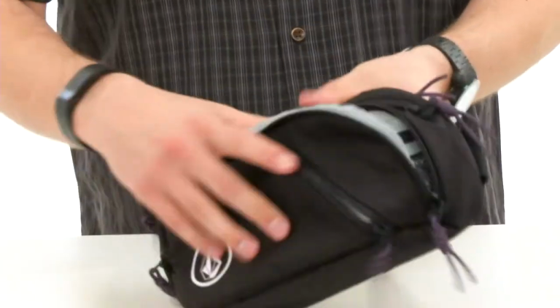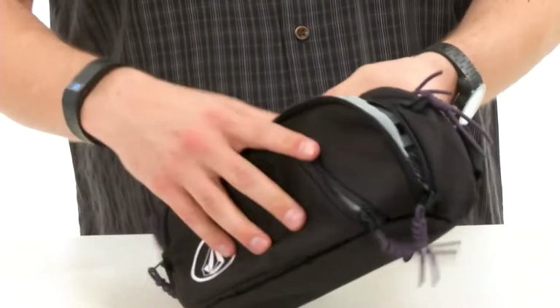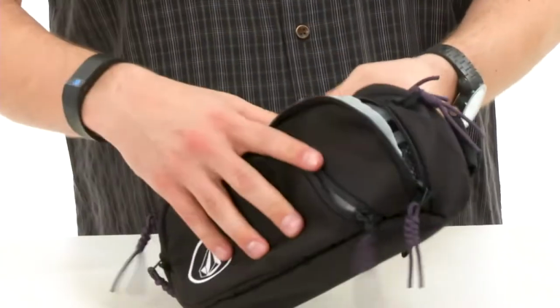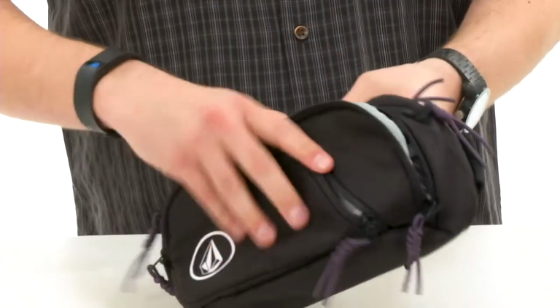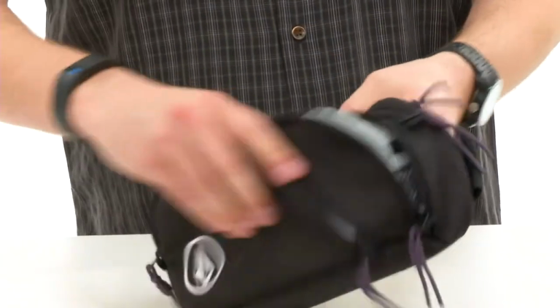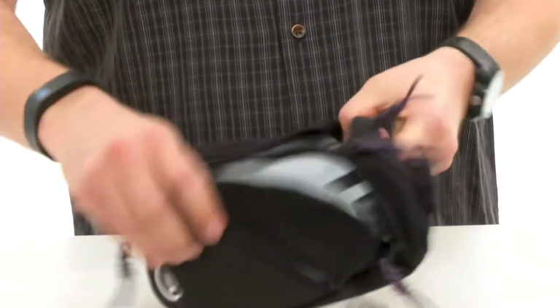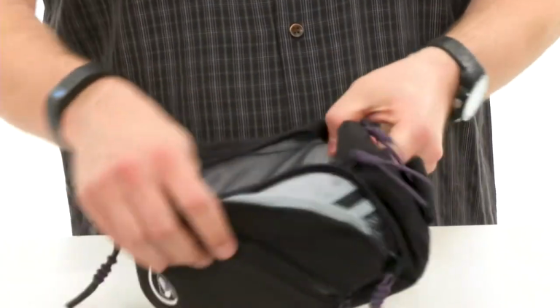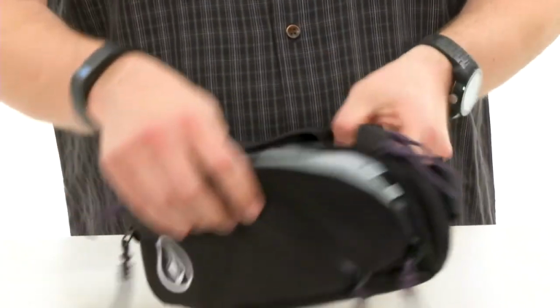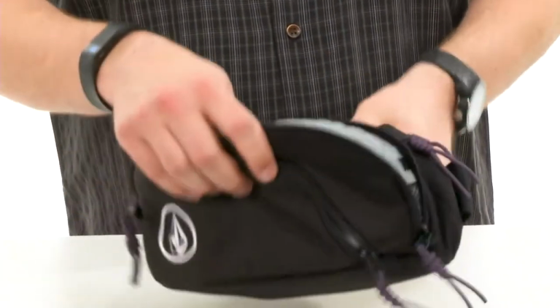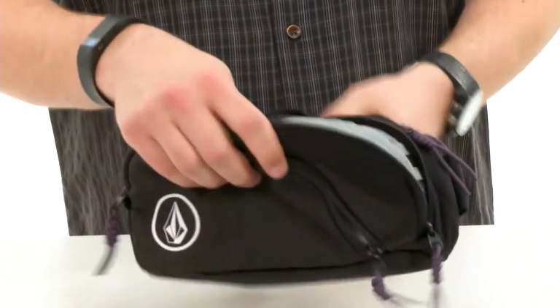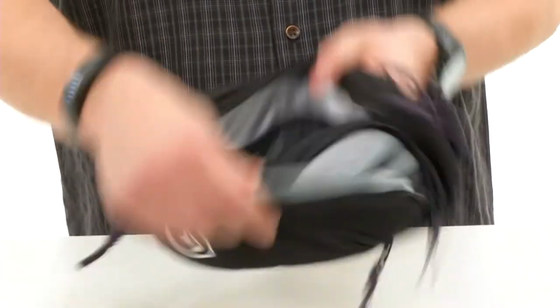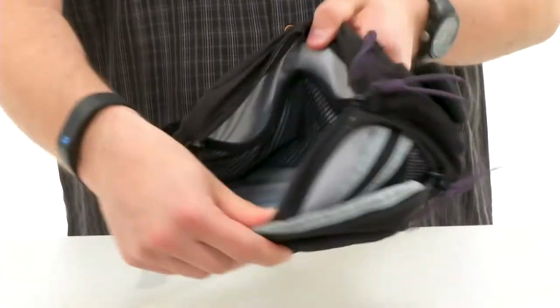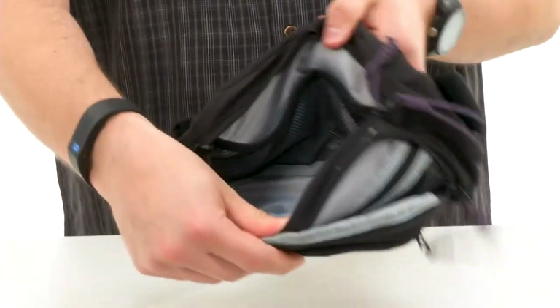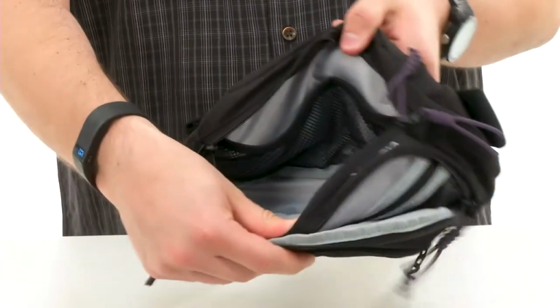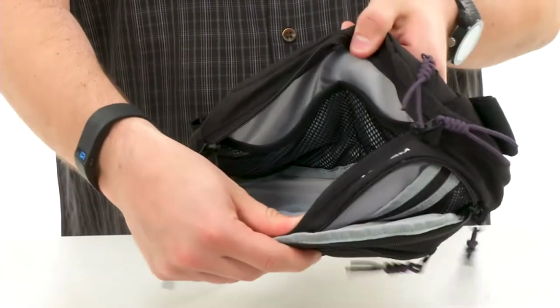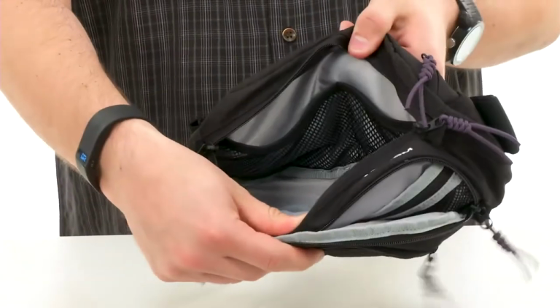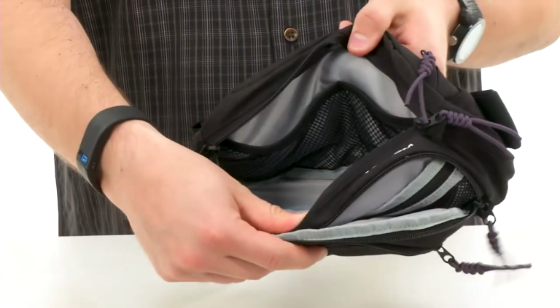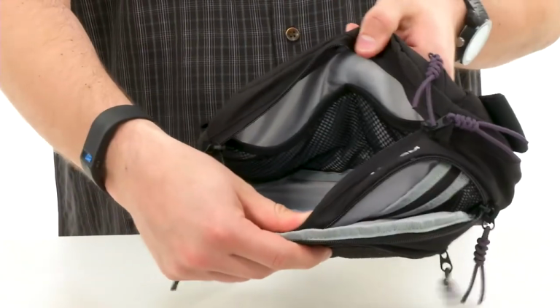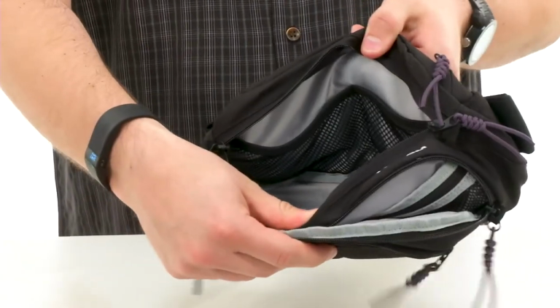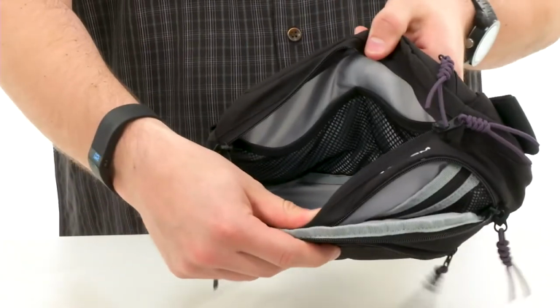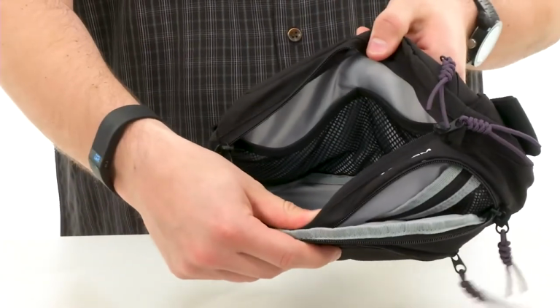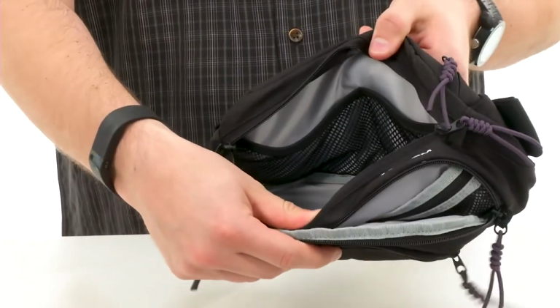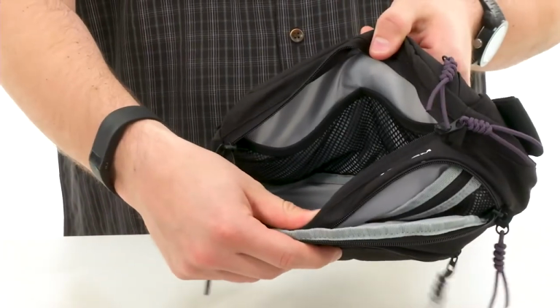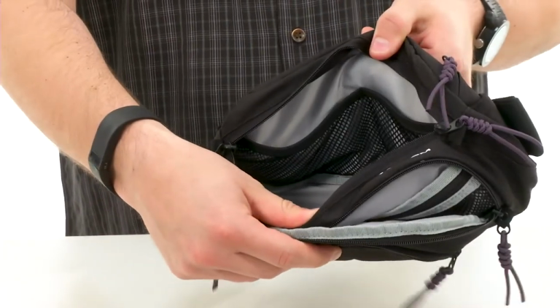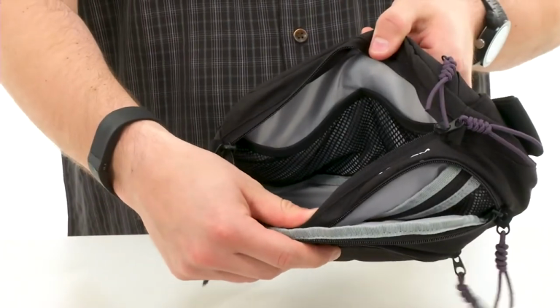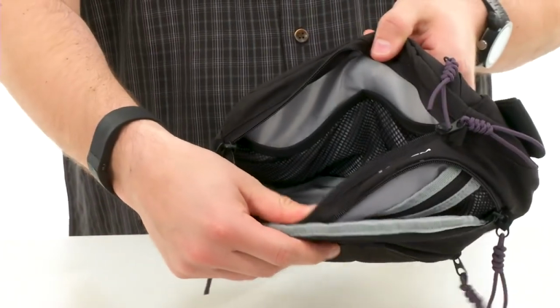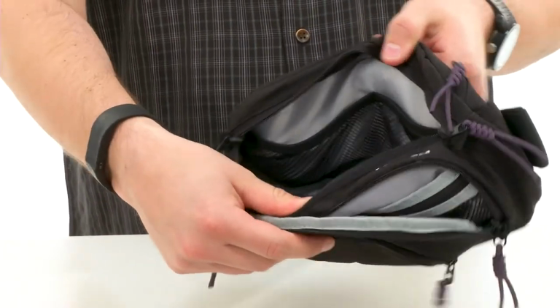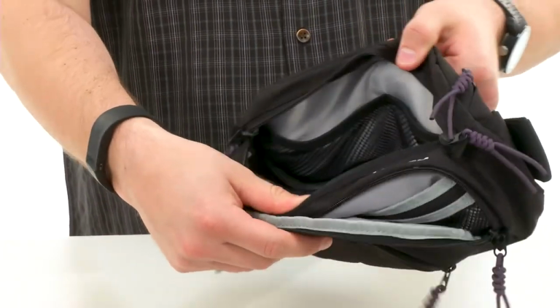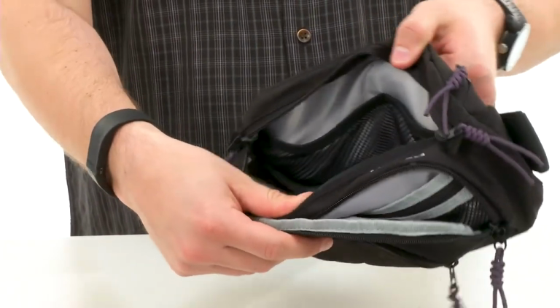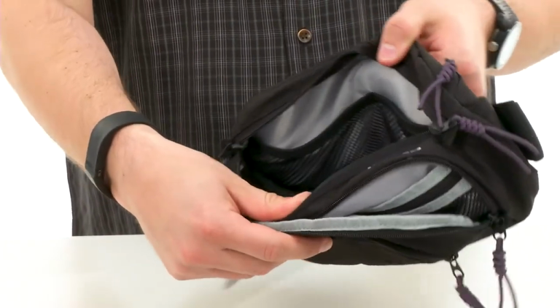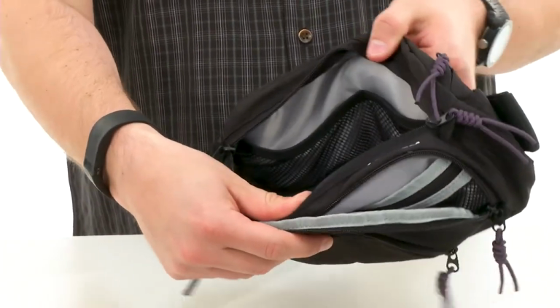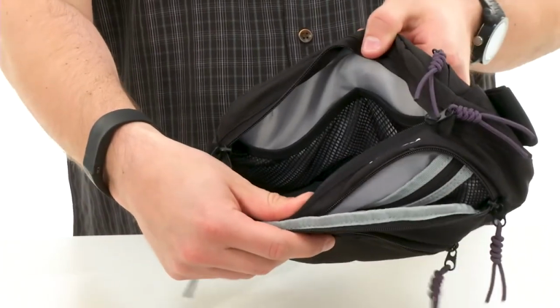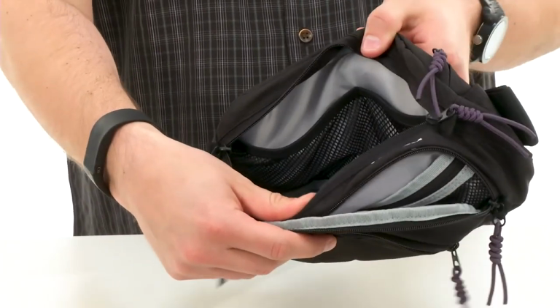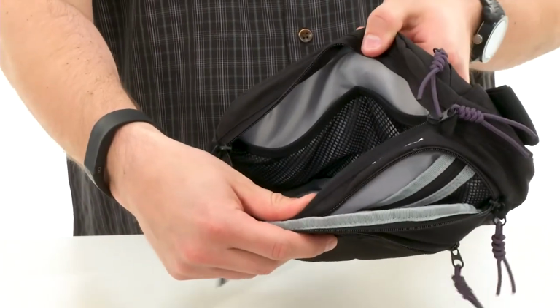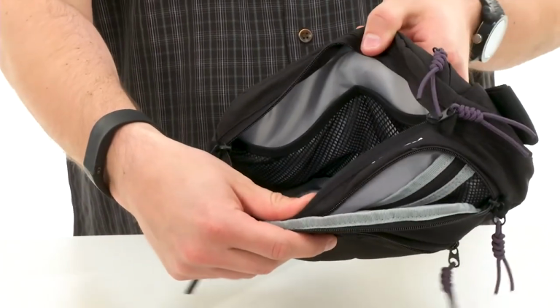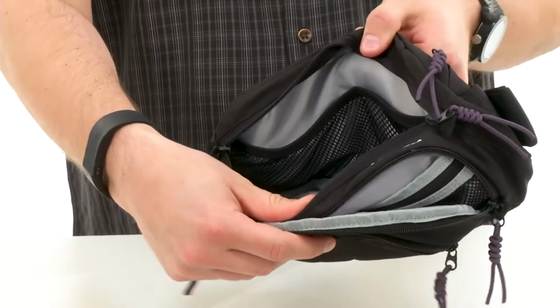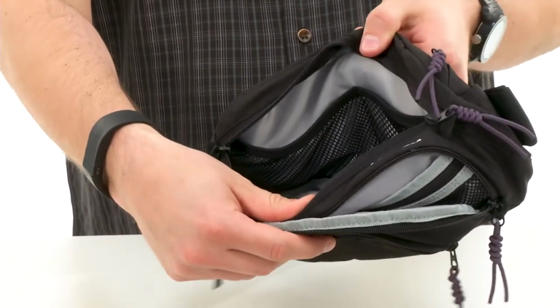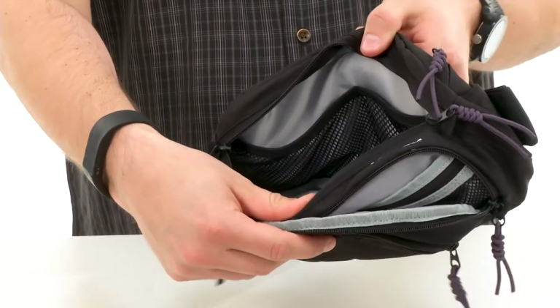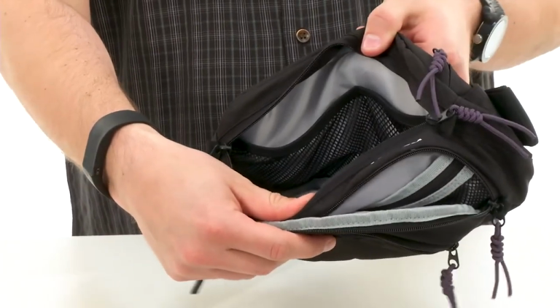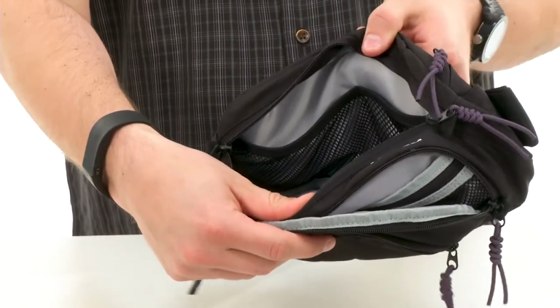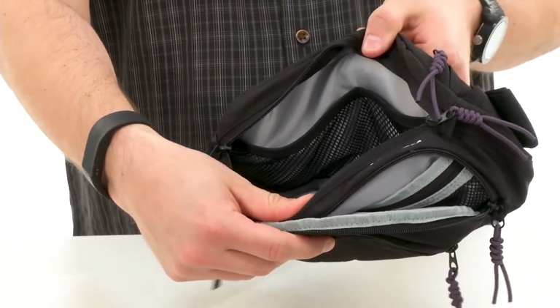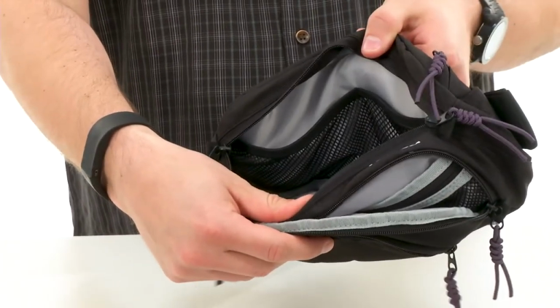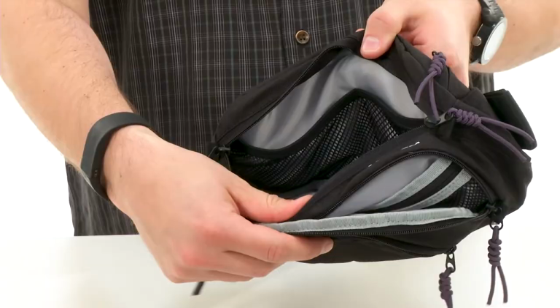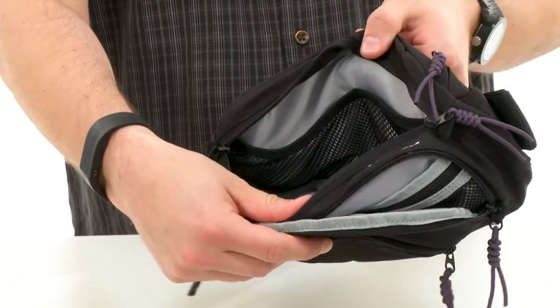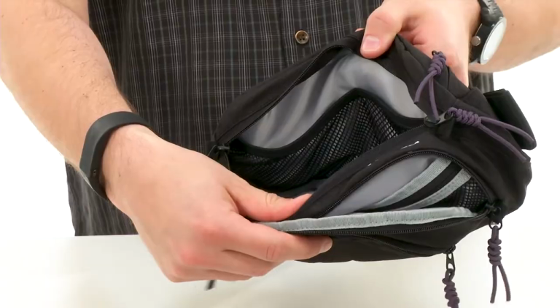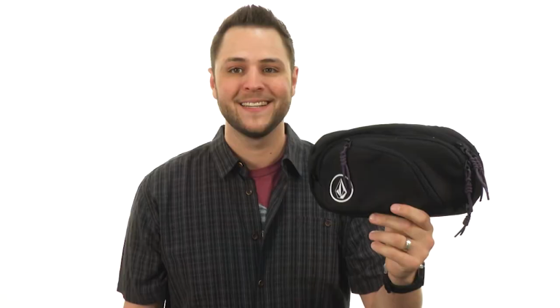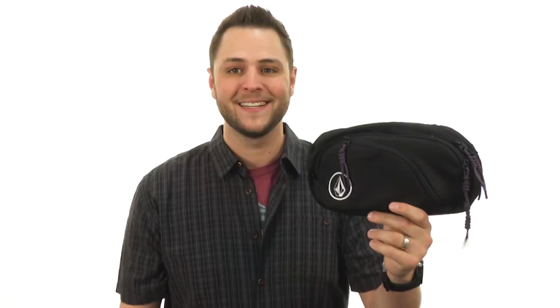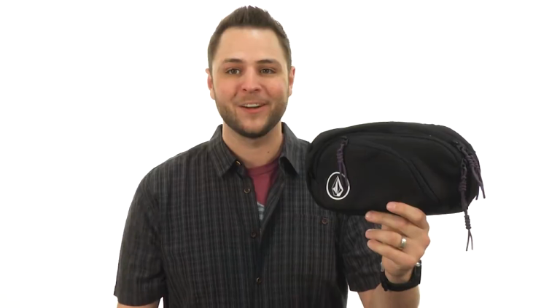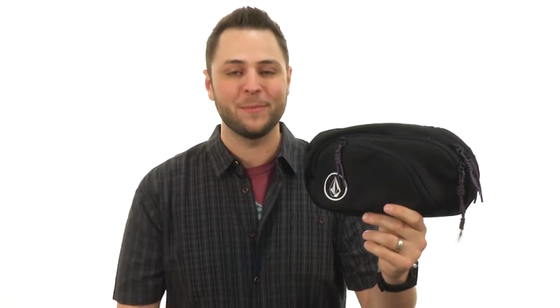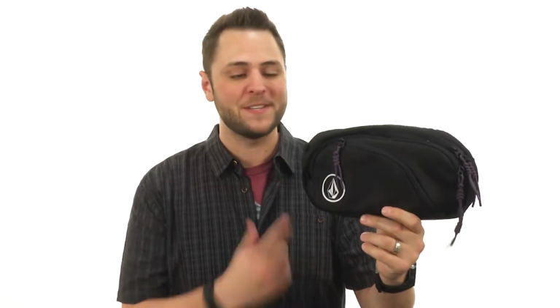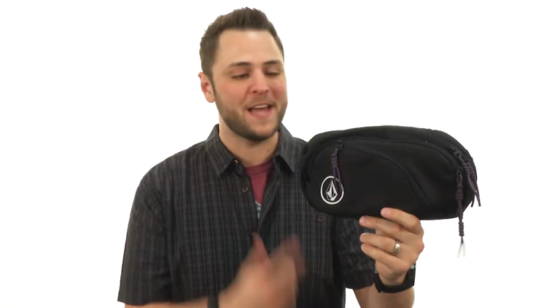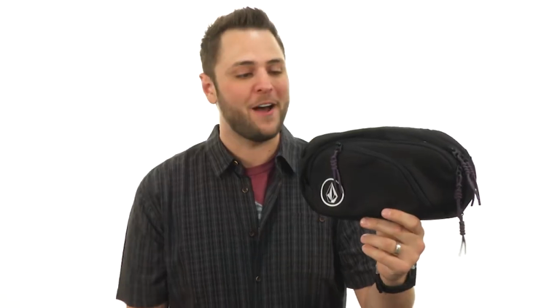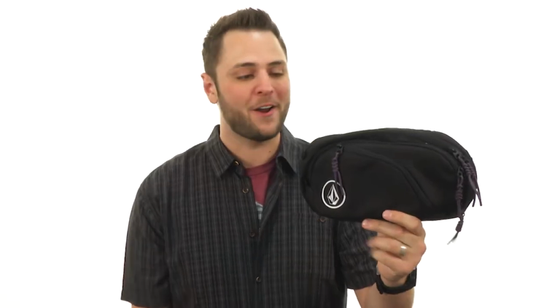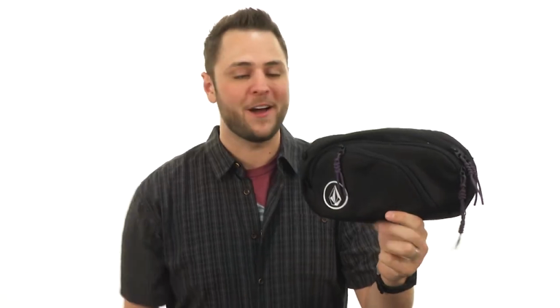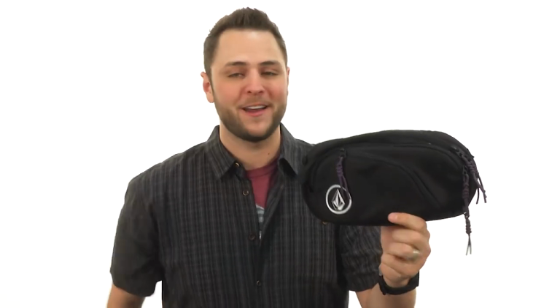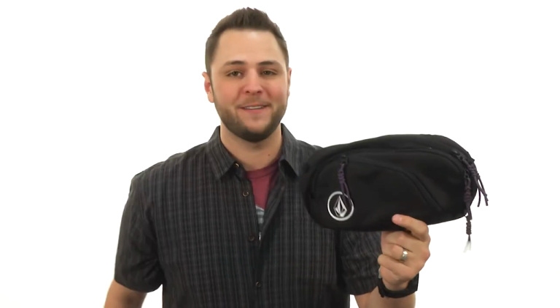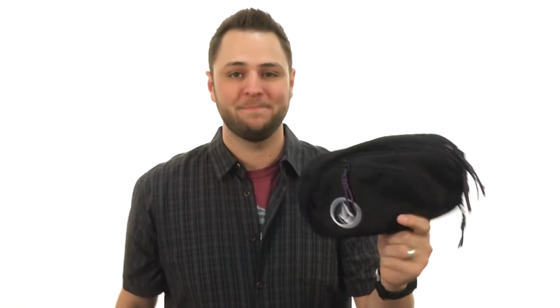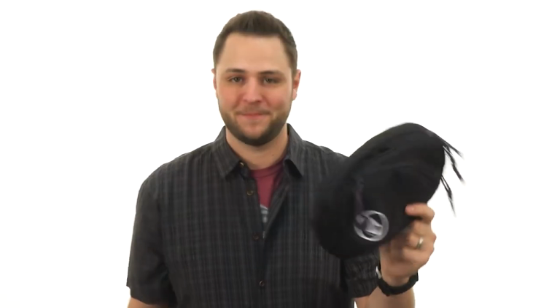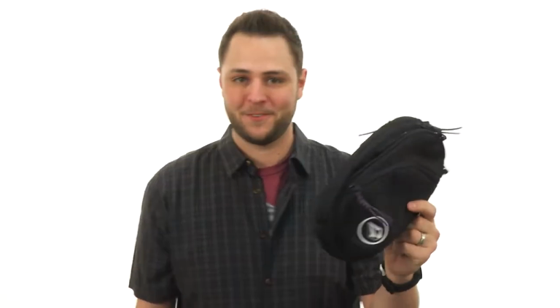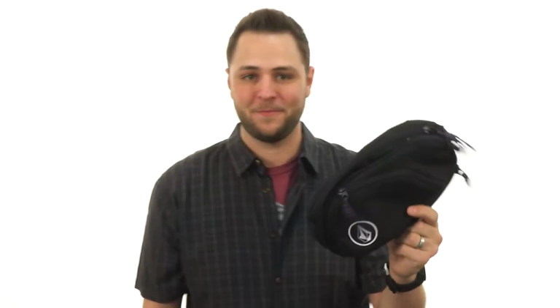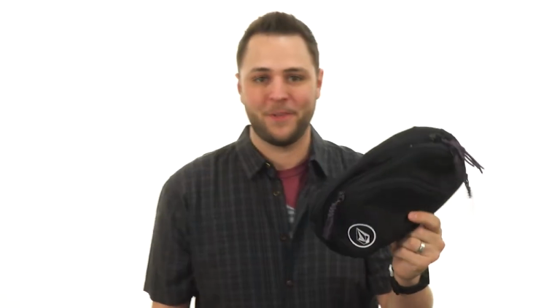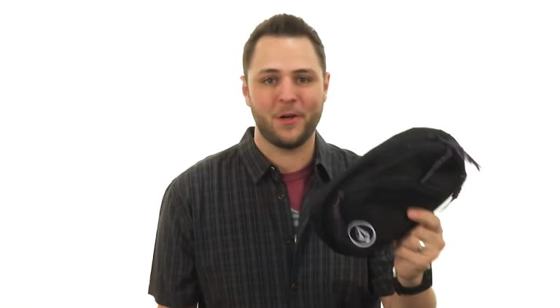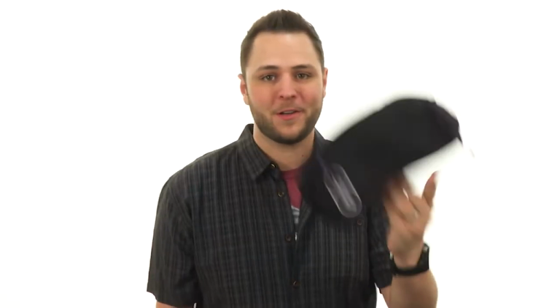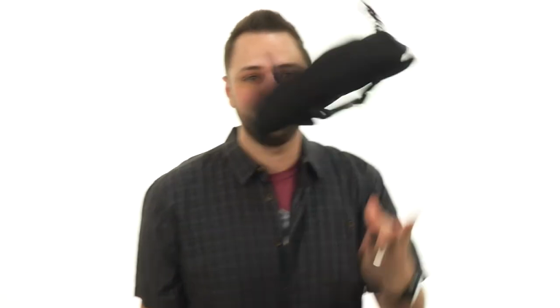And a nice big one behind that with good padding on it to keep your stuff secure. Don't miss out on it, it's from Volcom.